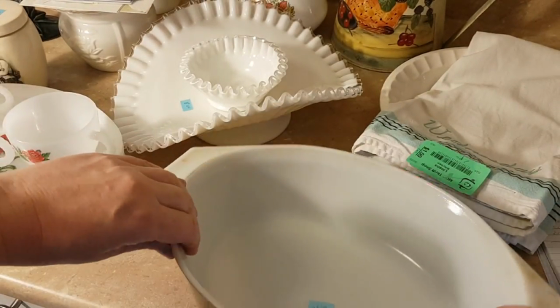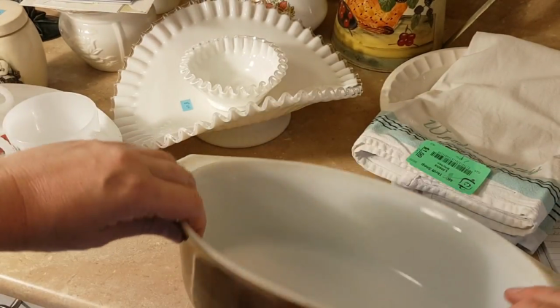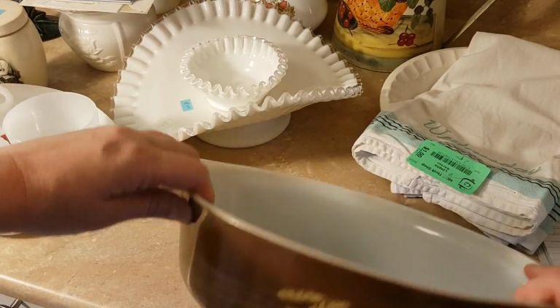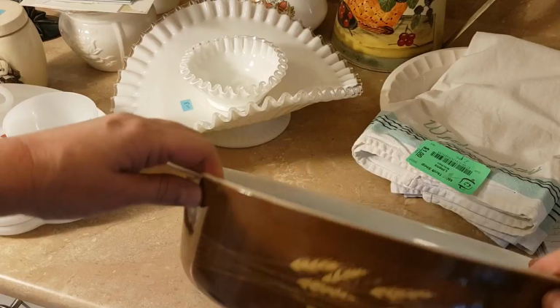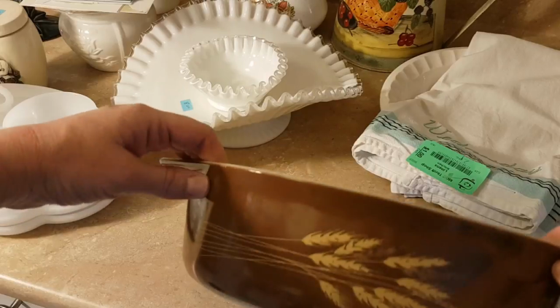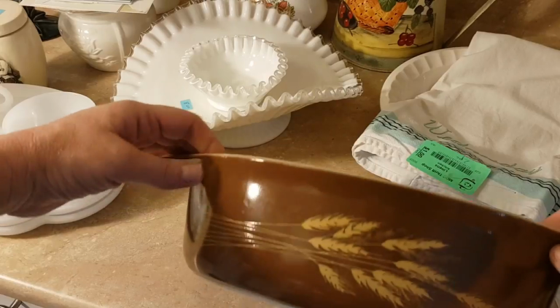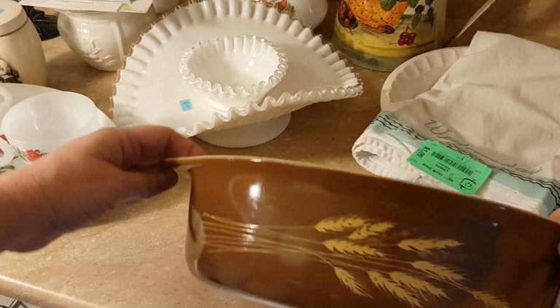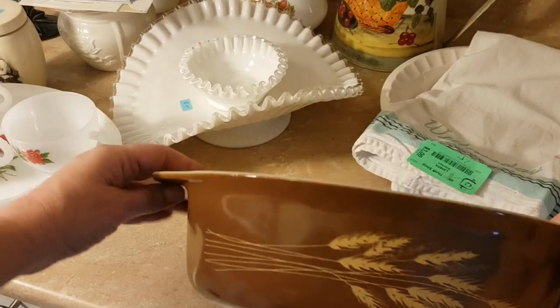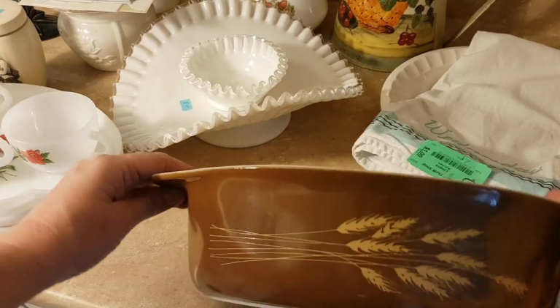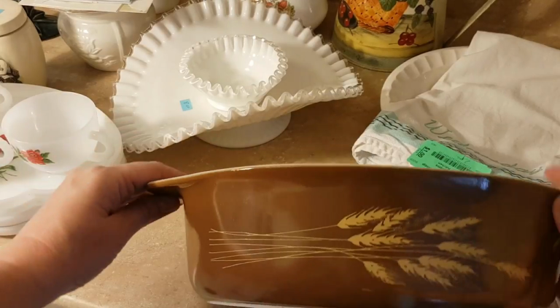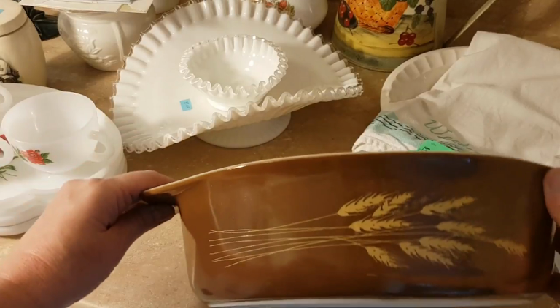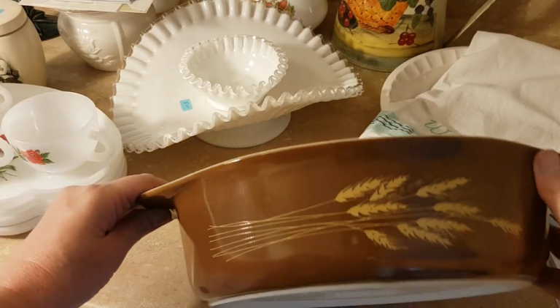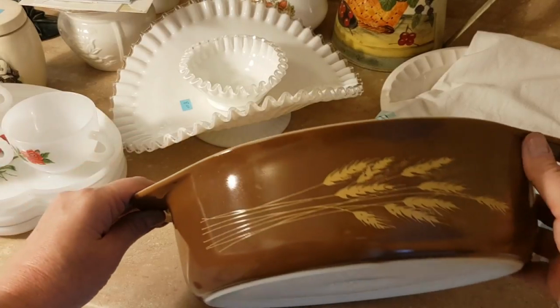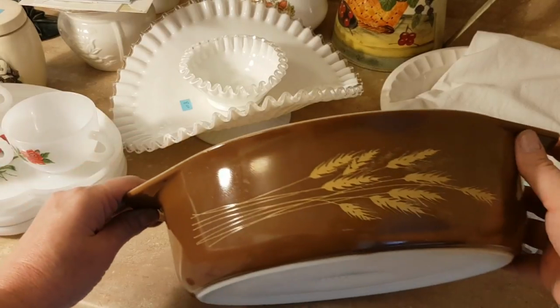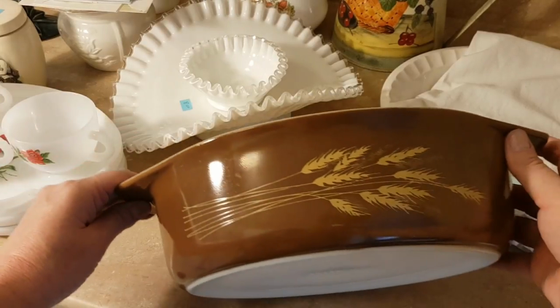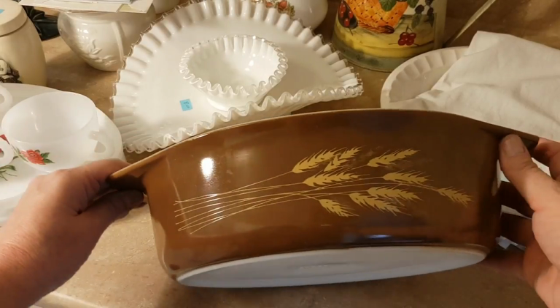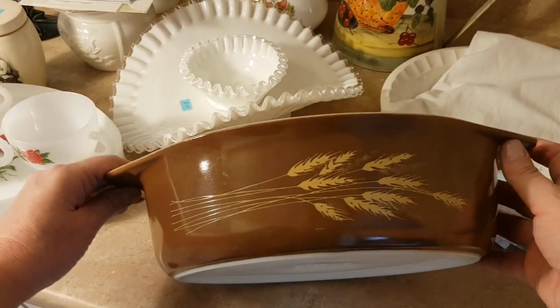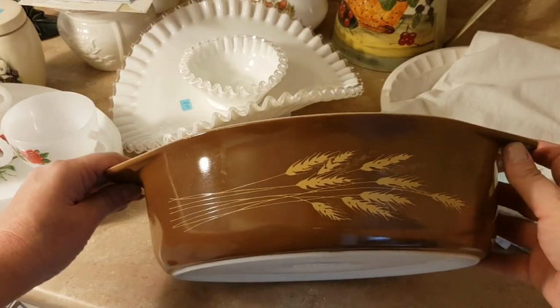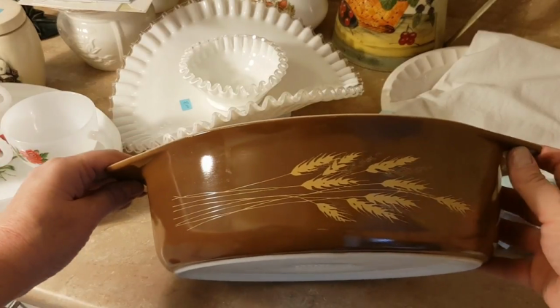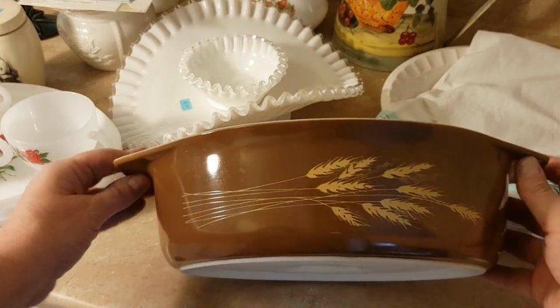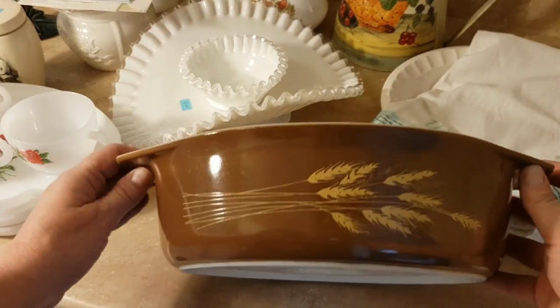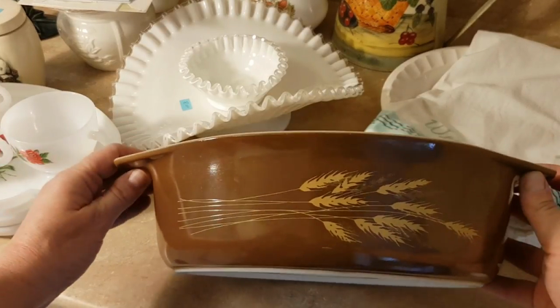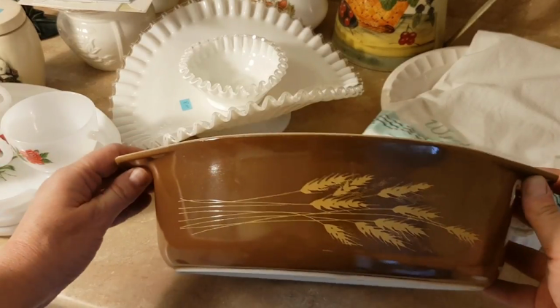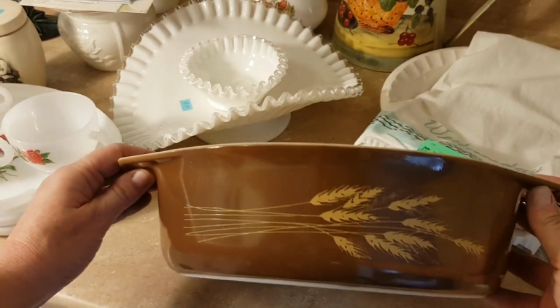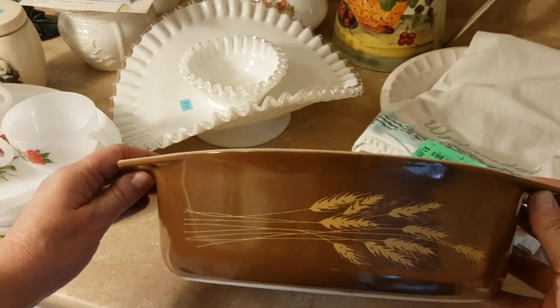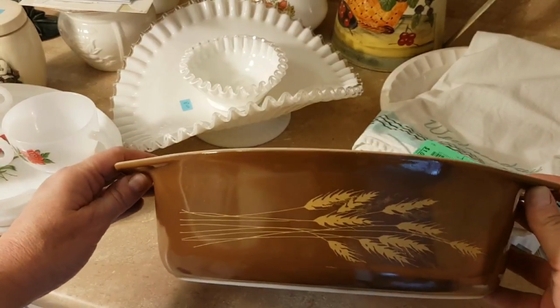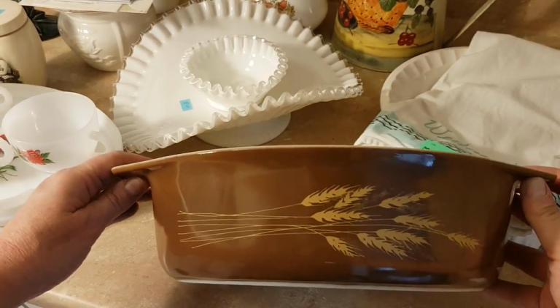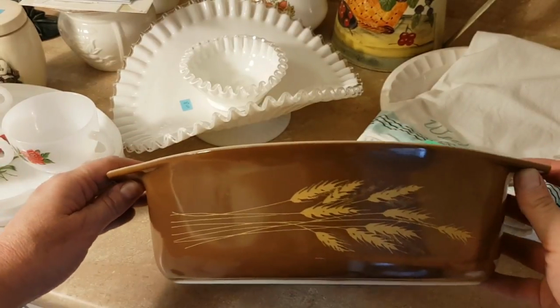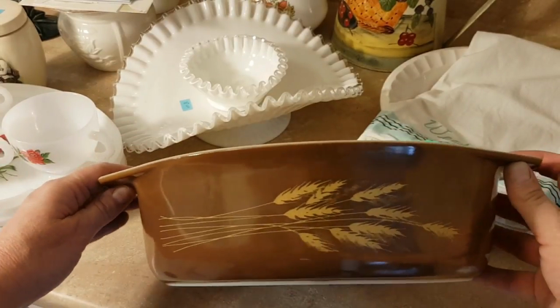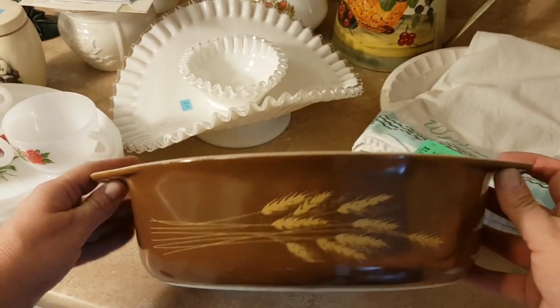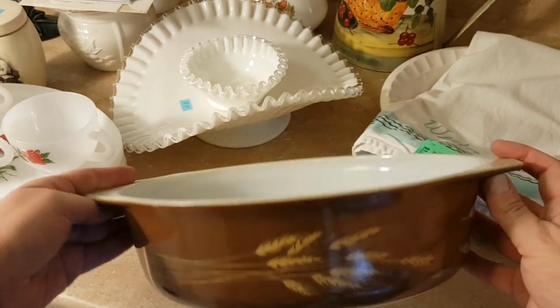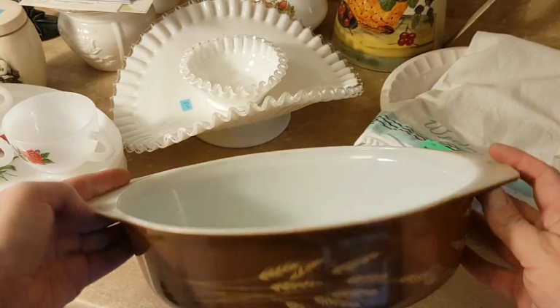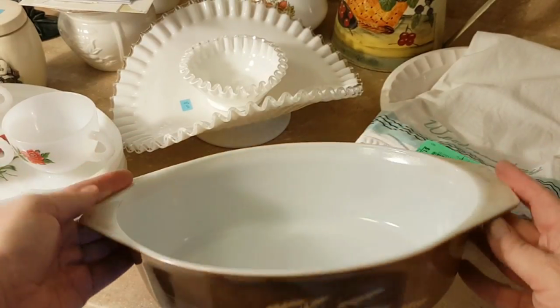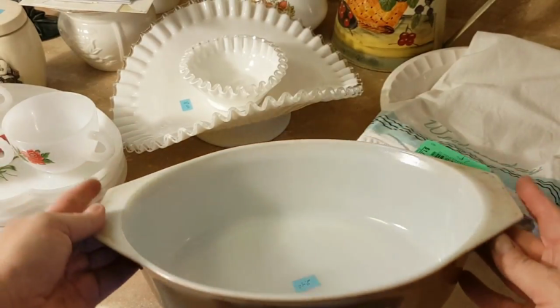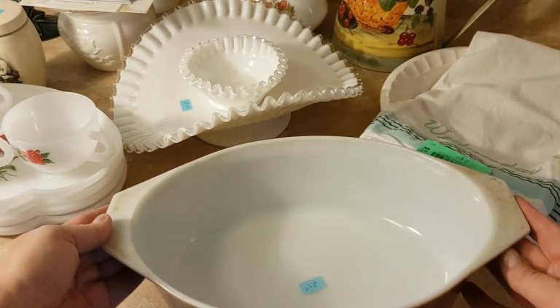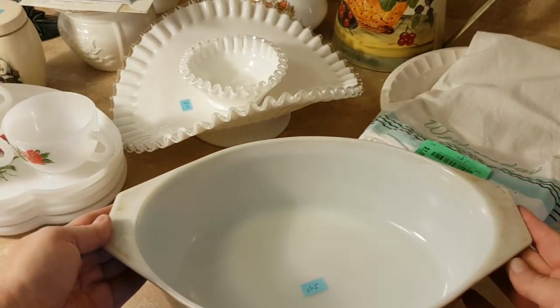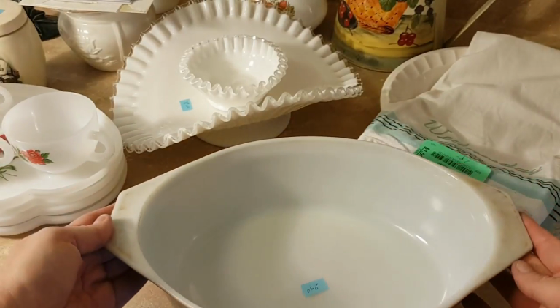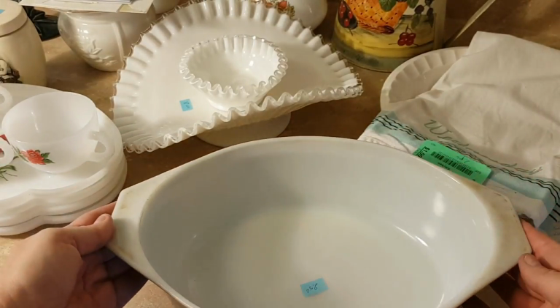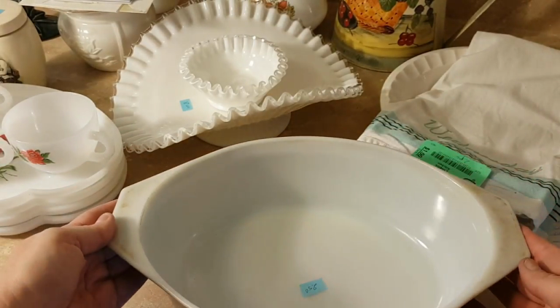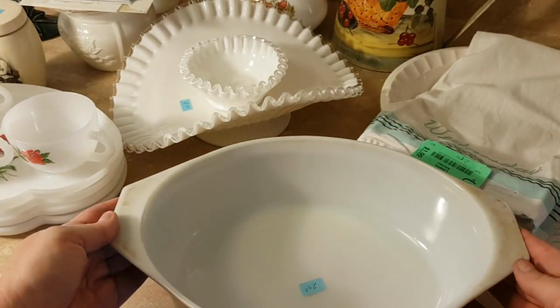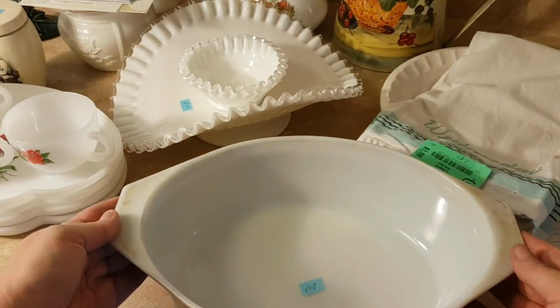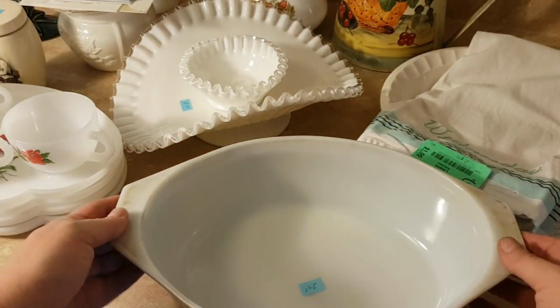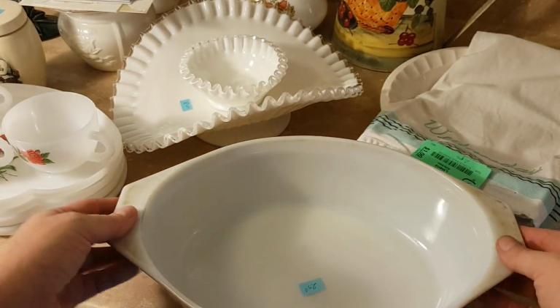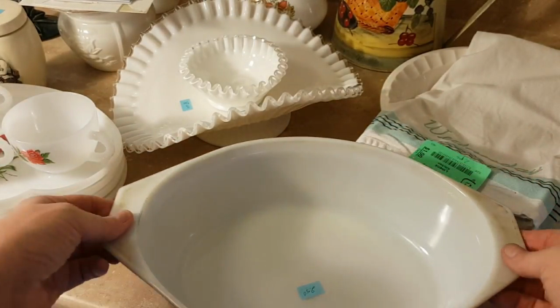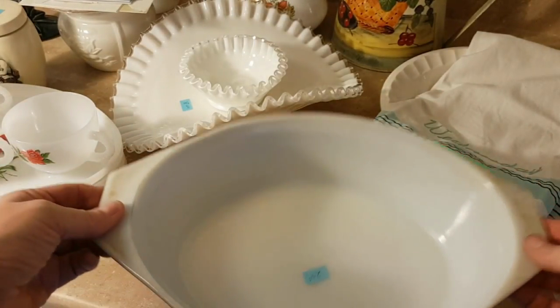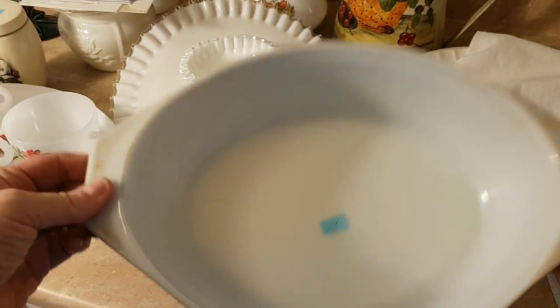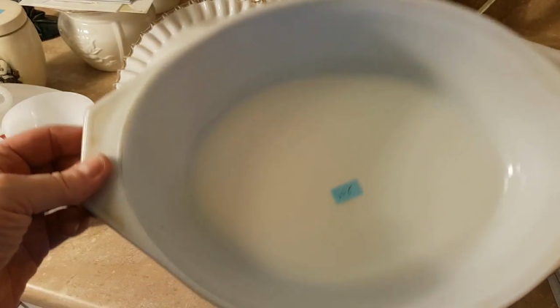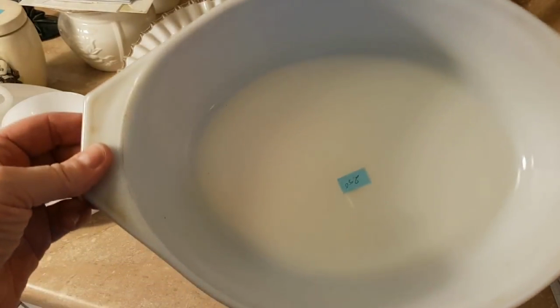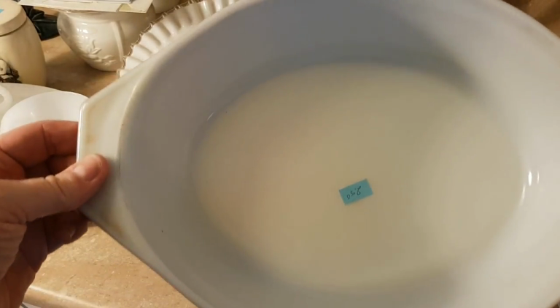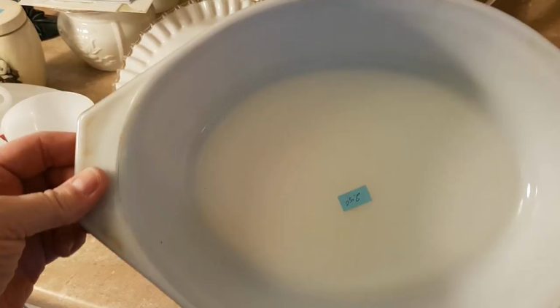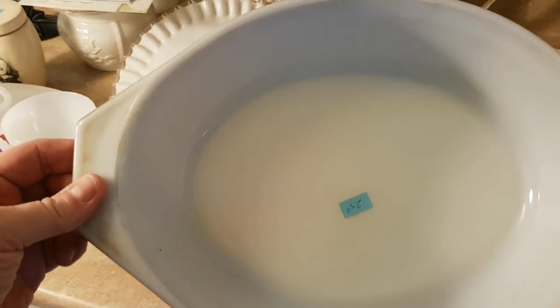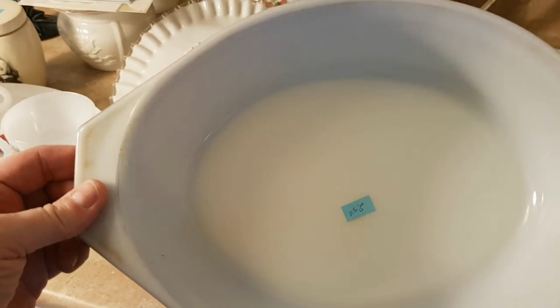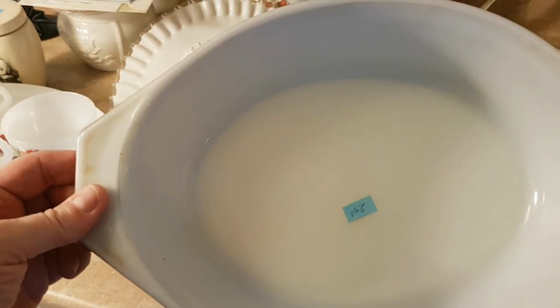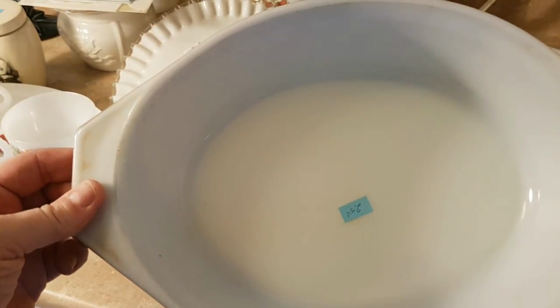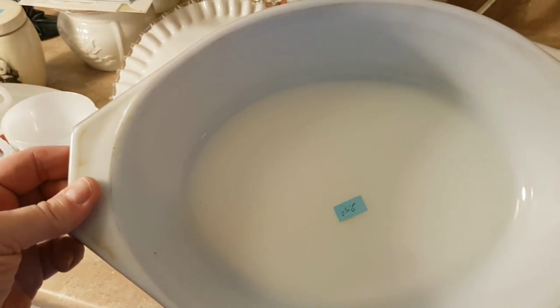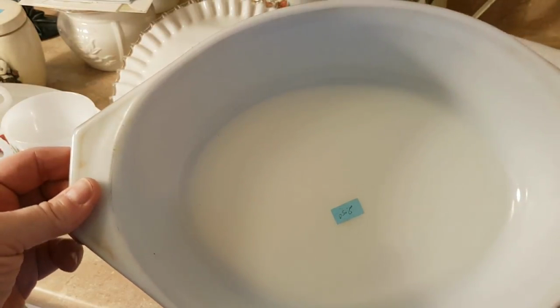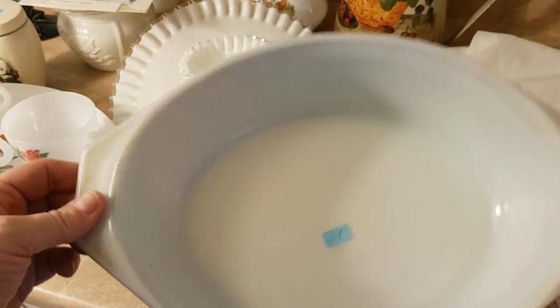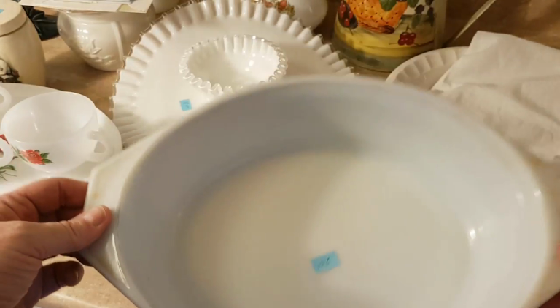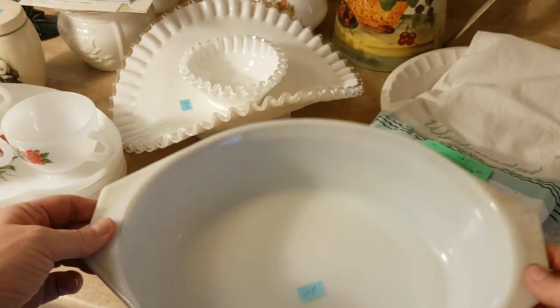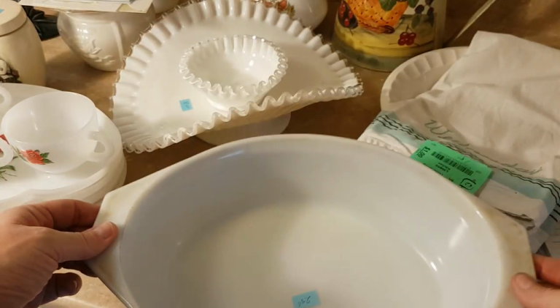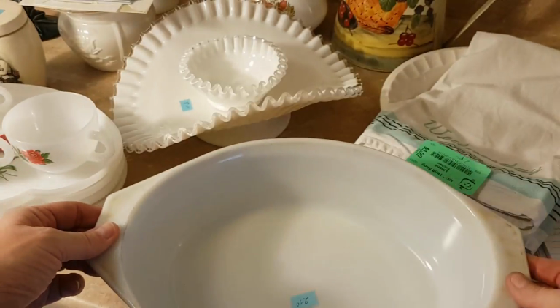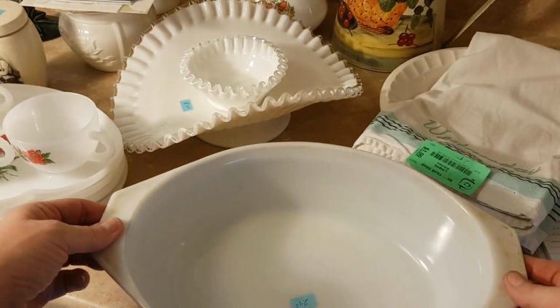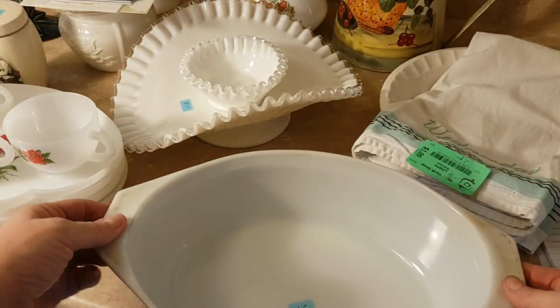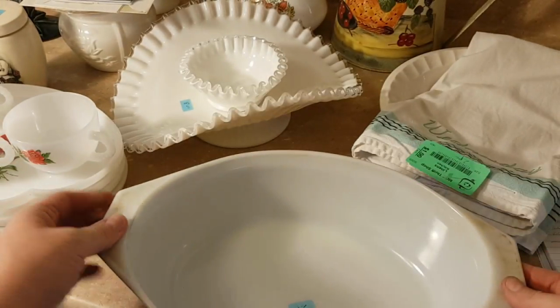This is a bigger Pyrex casserole — again, no lid, but I paid $2.50 for that.